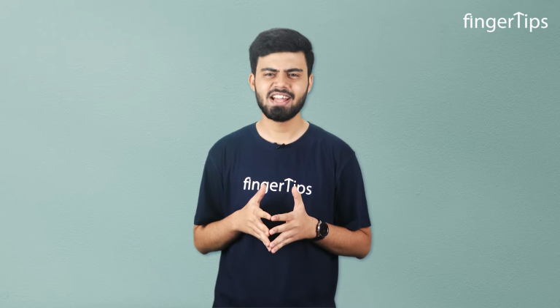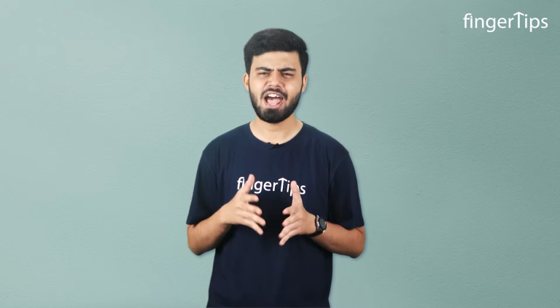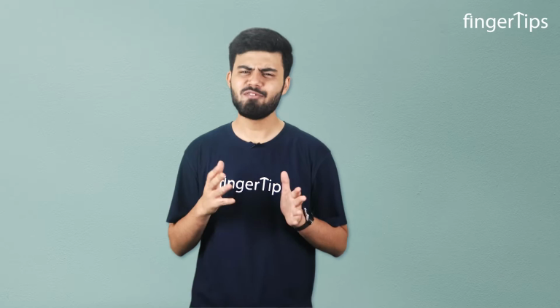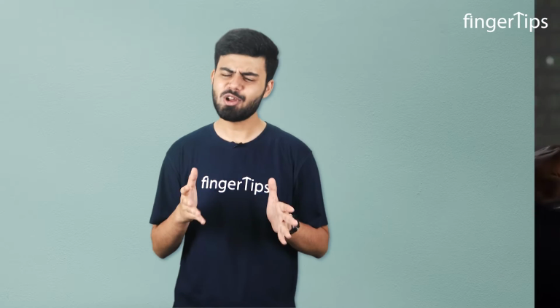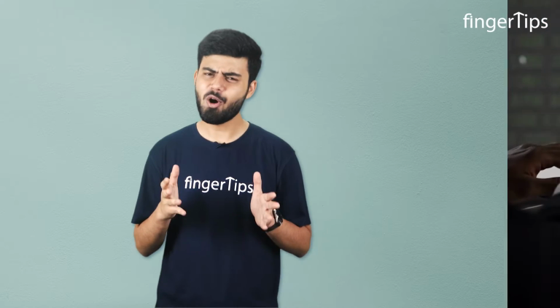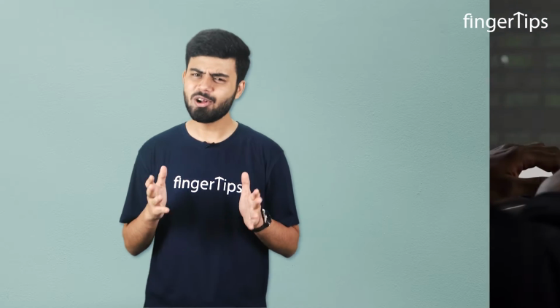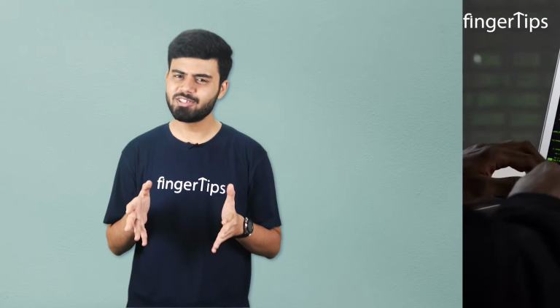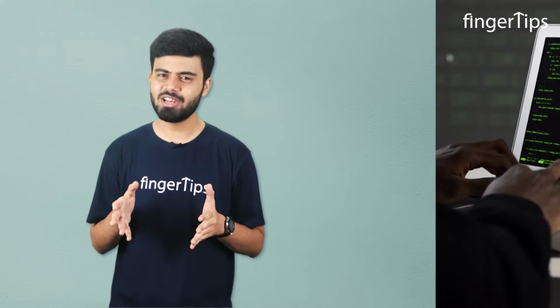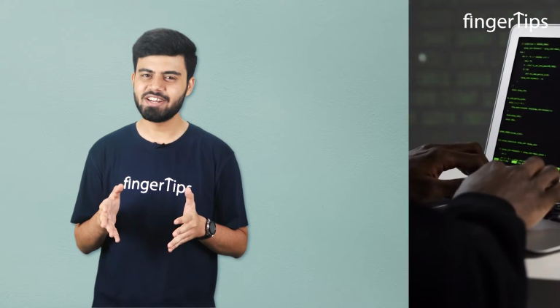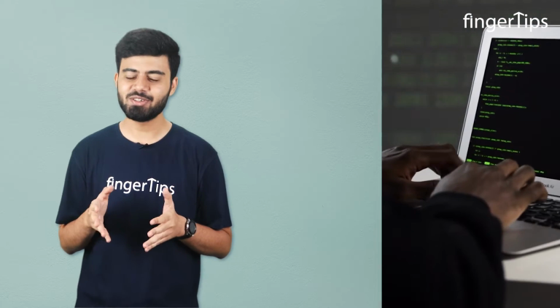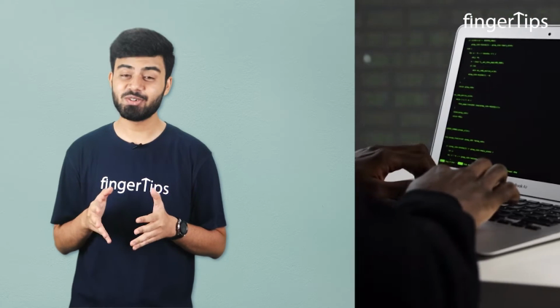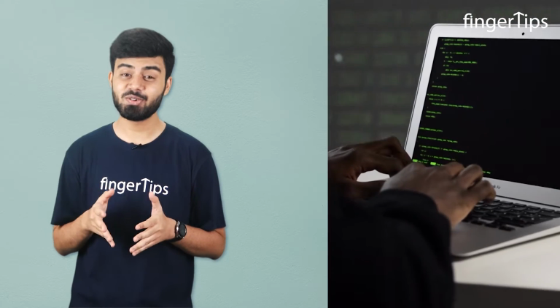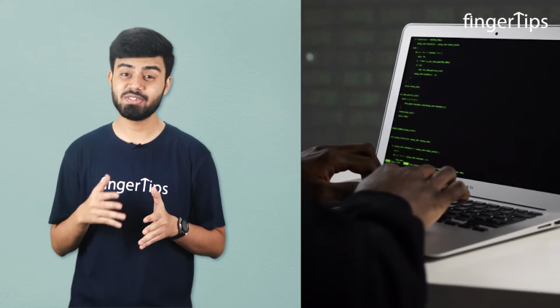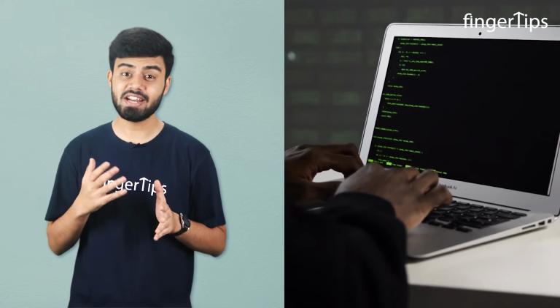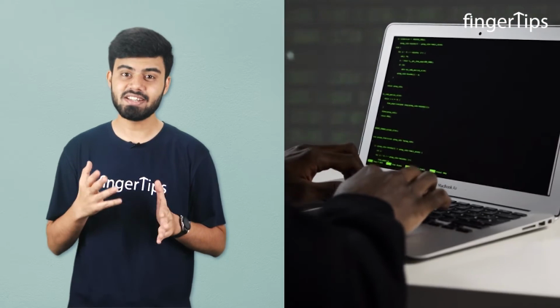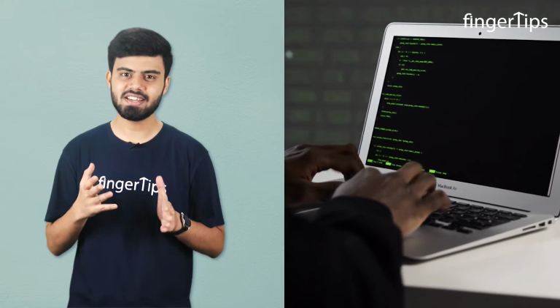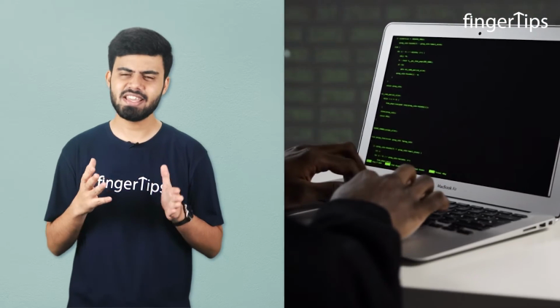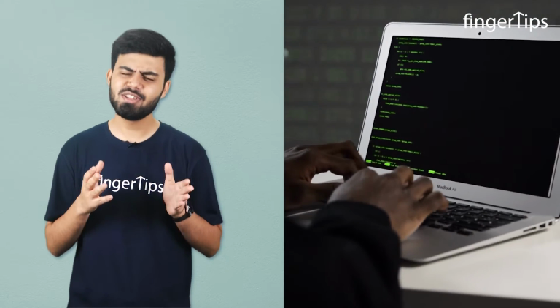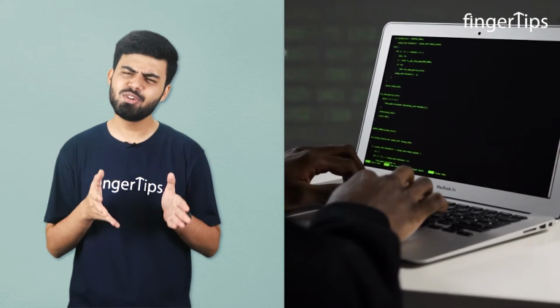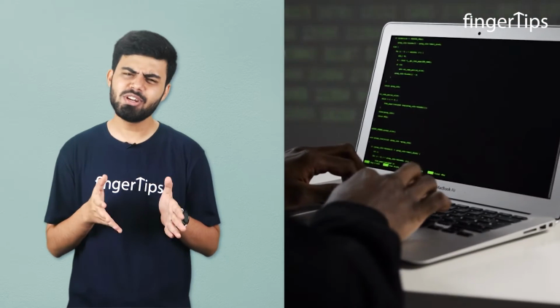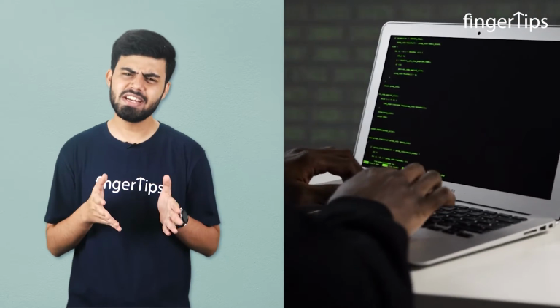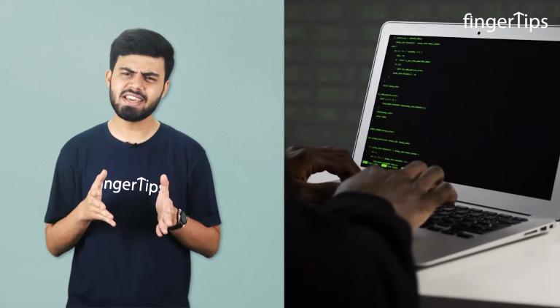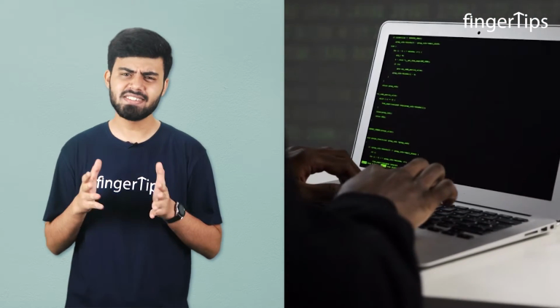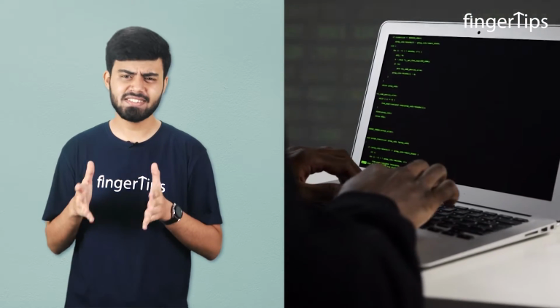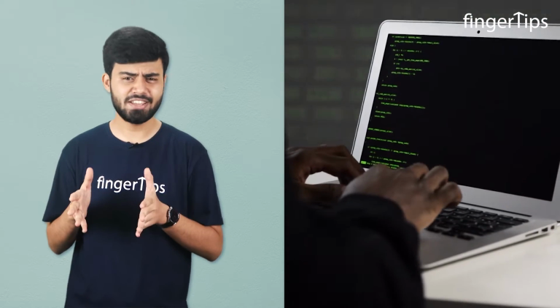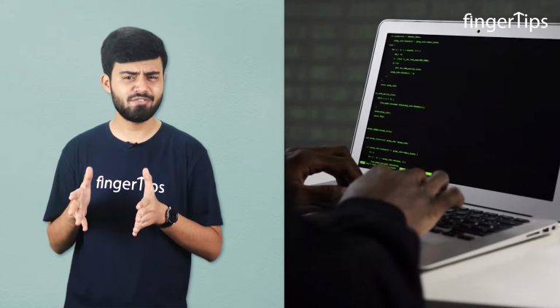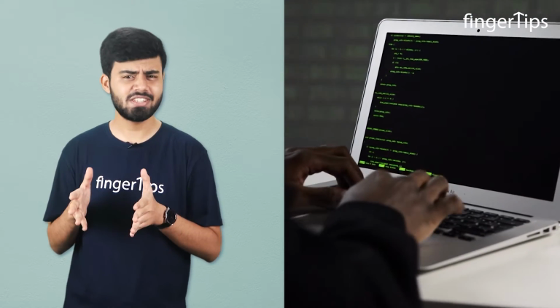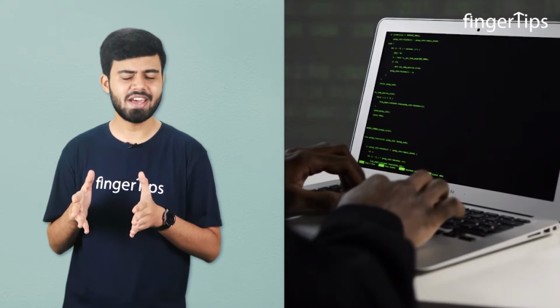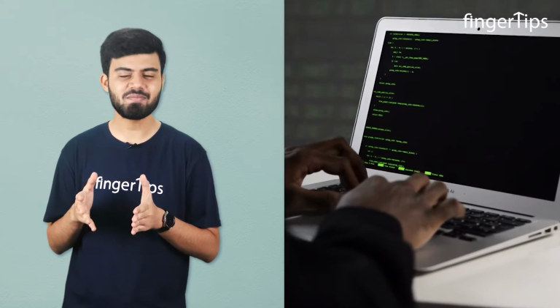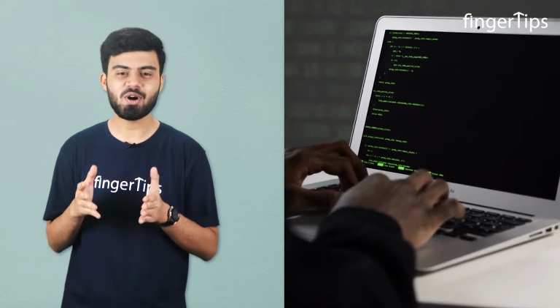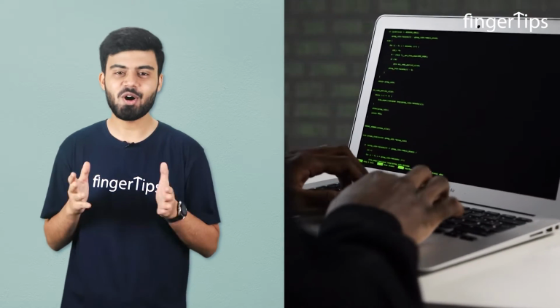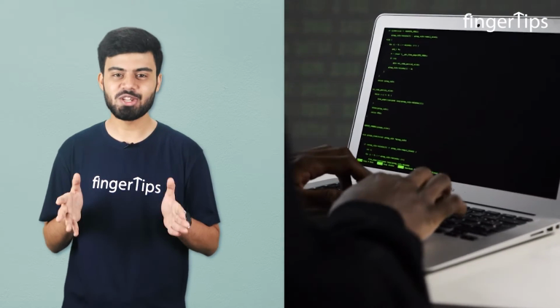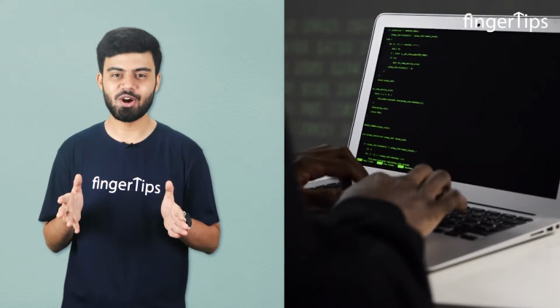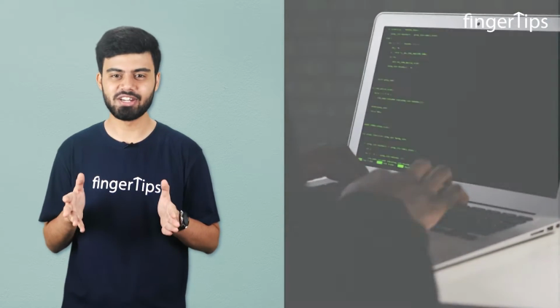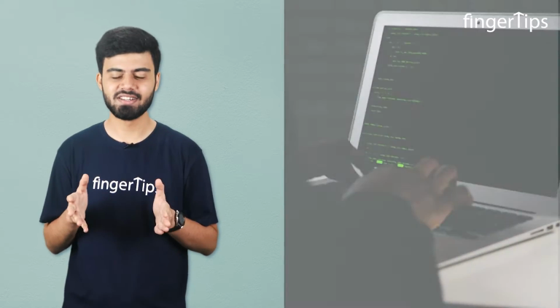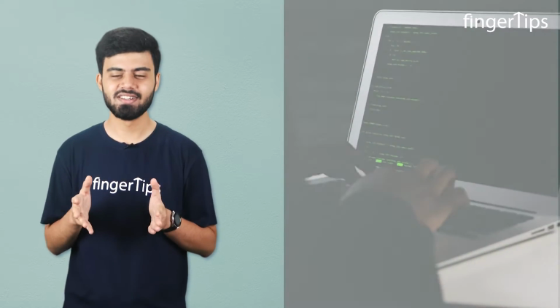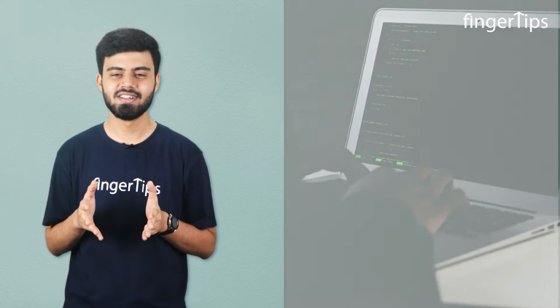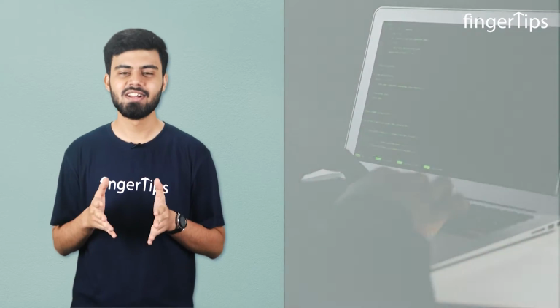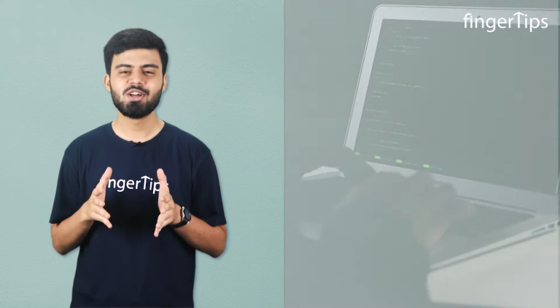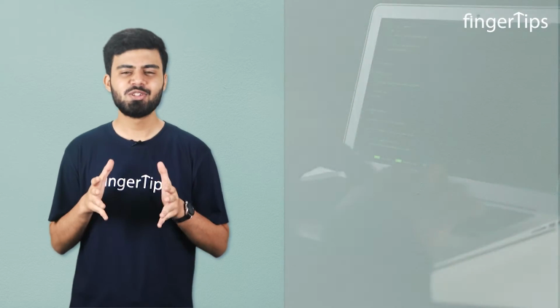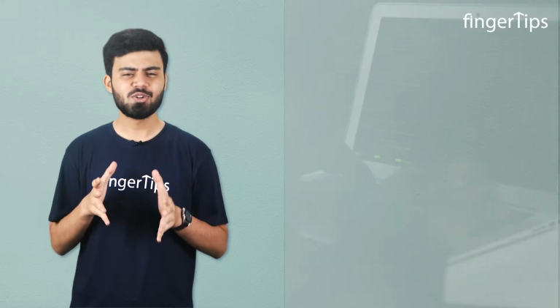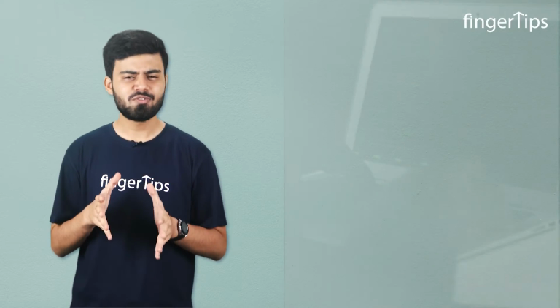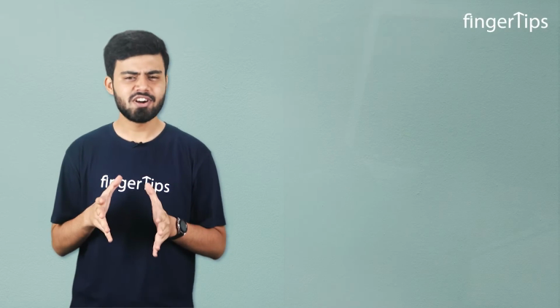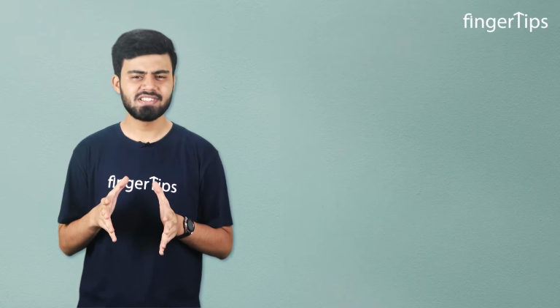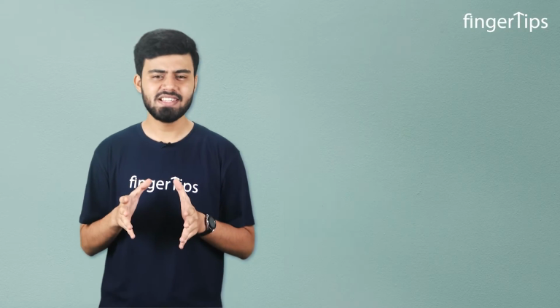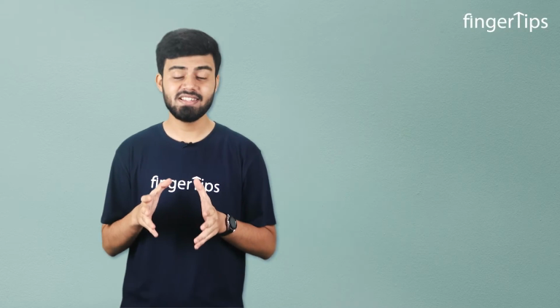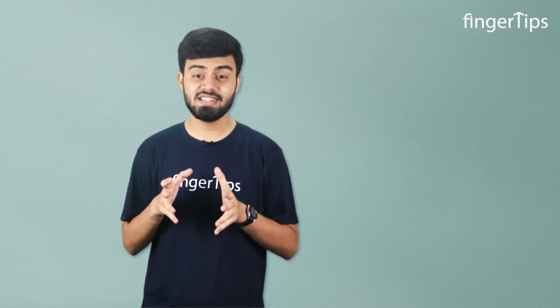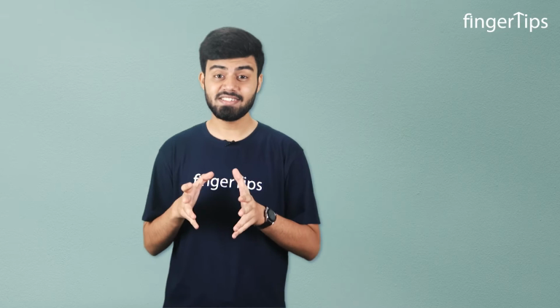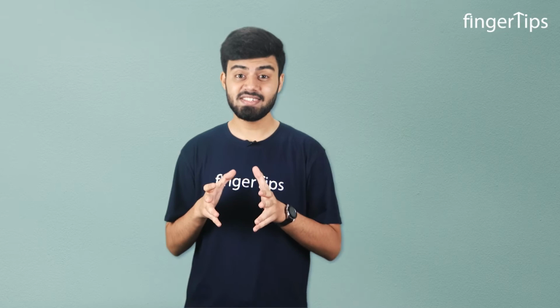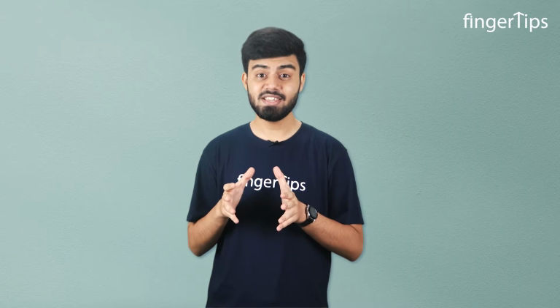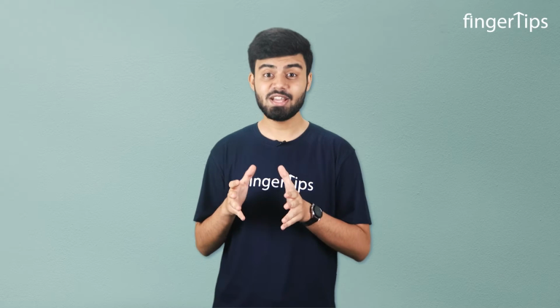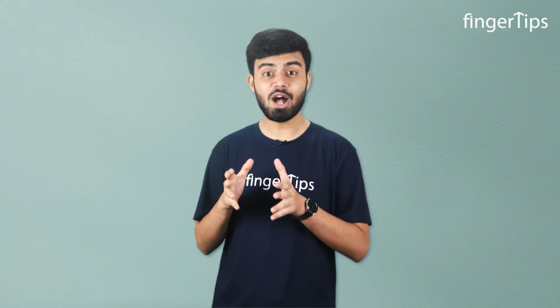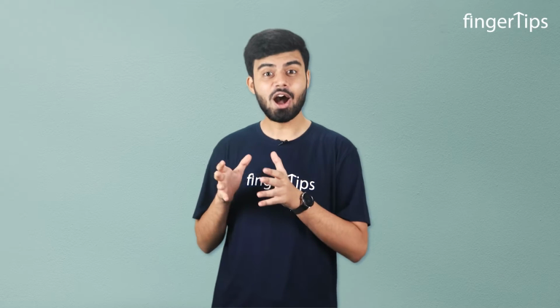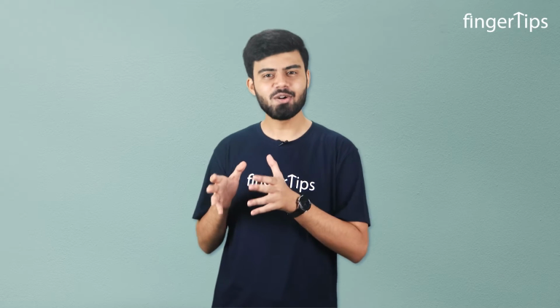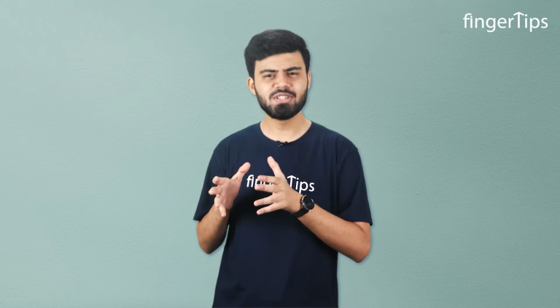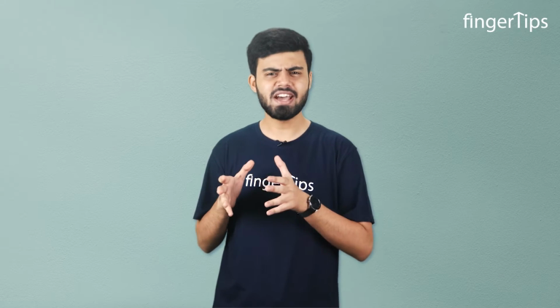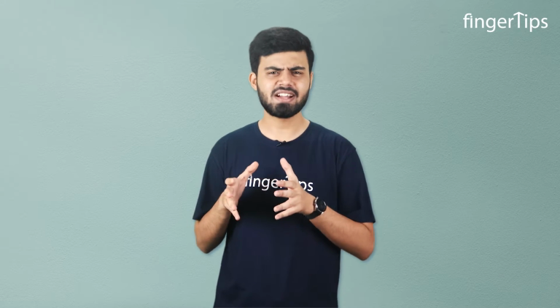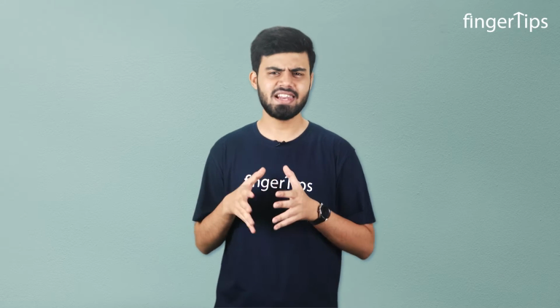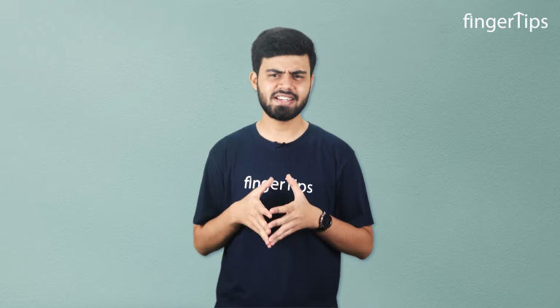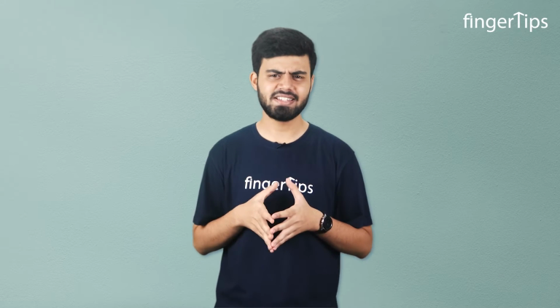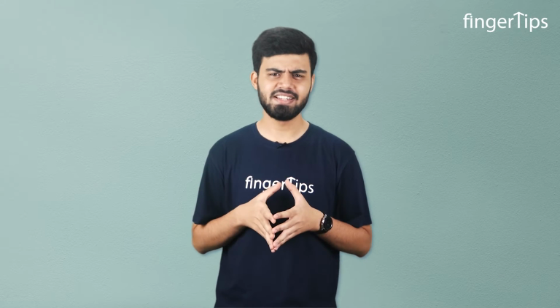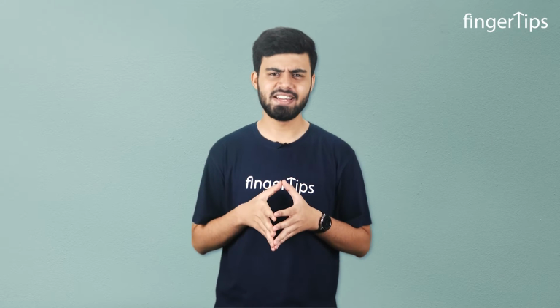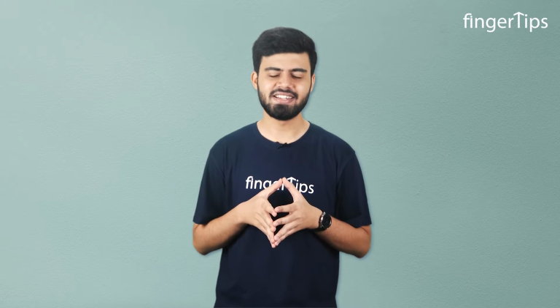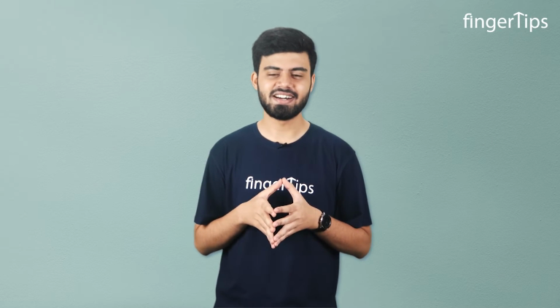I will also let you know whether your data is safe with them or not. So firstly, let's see how they are collecting data.